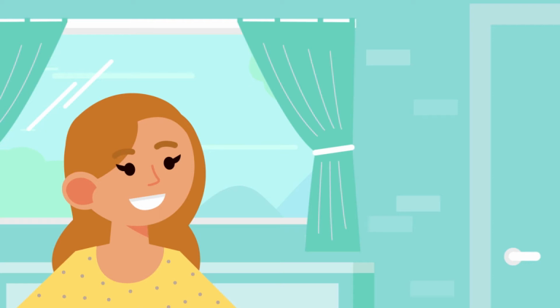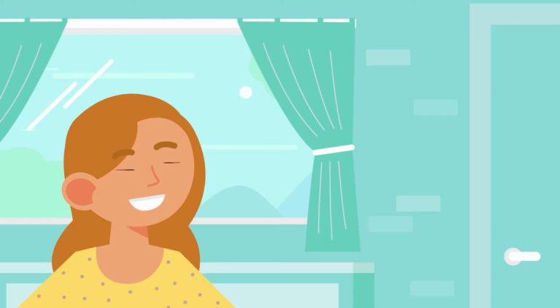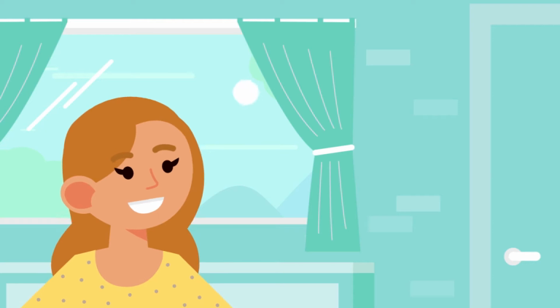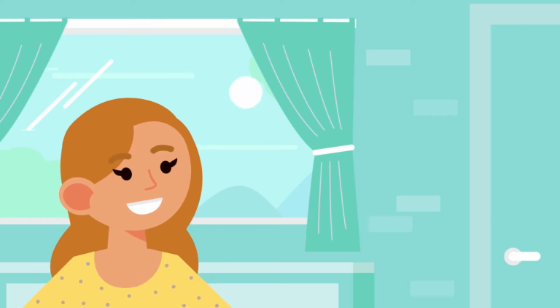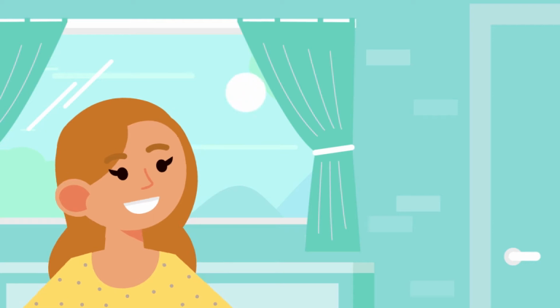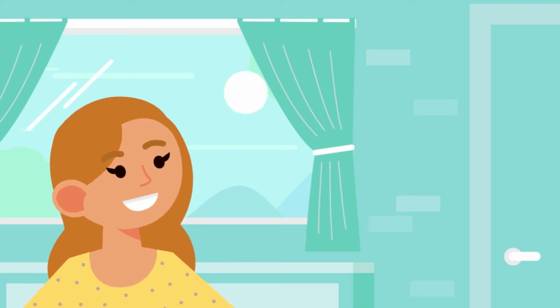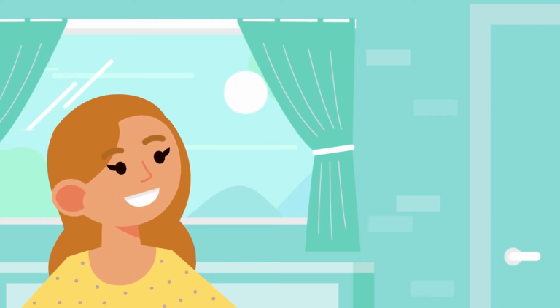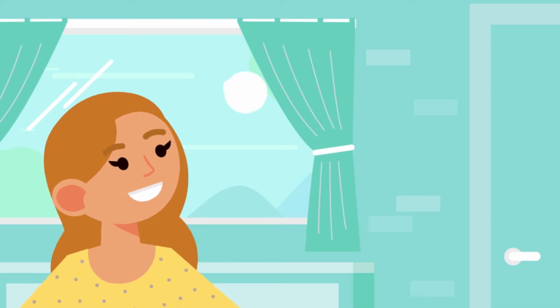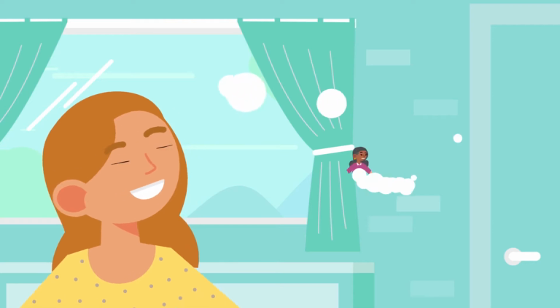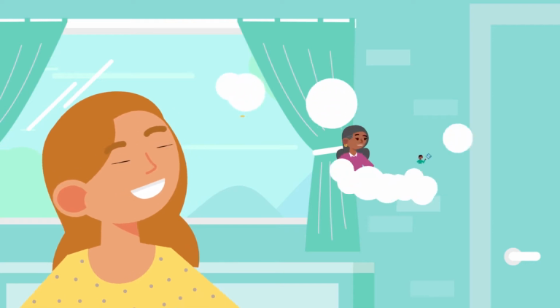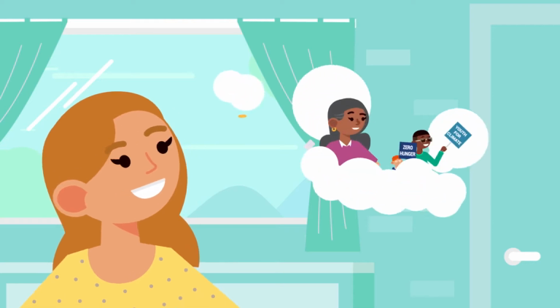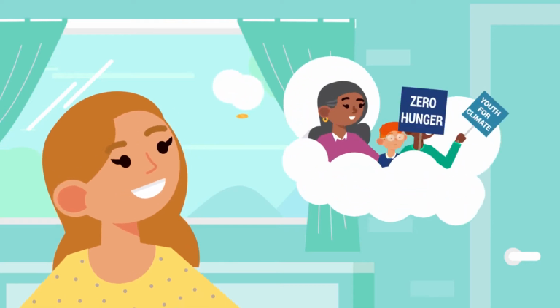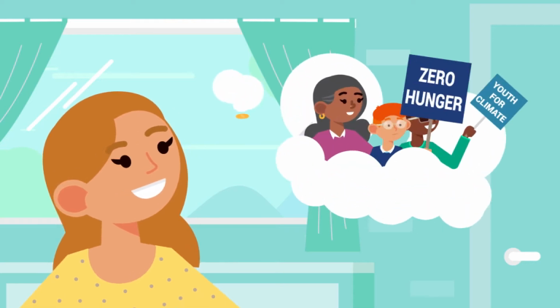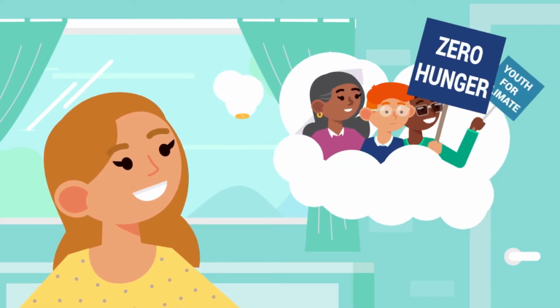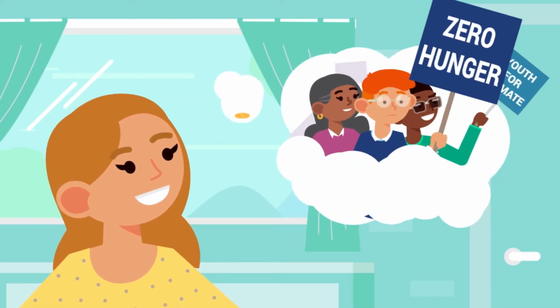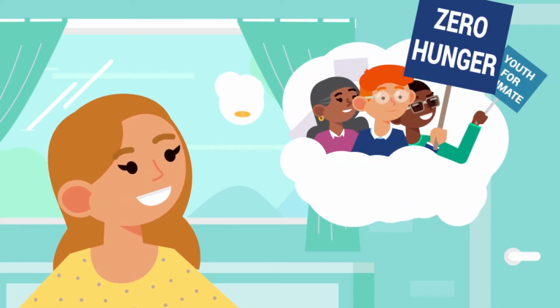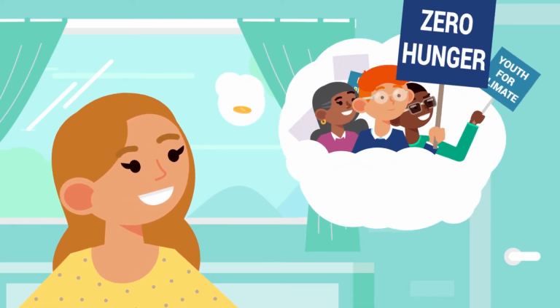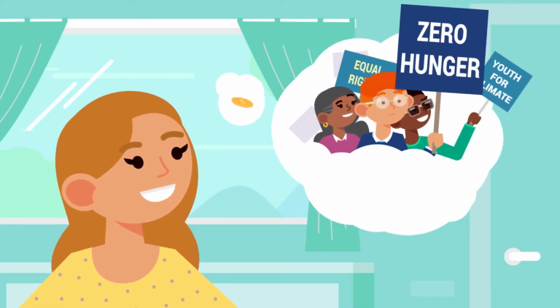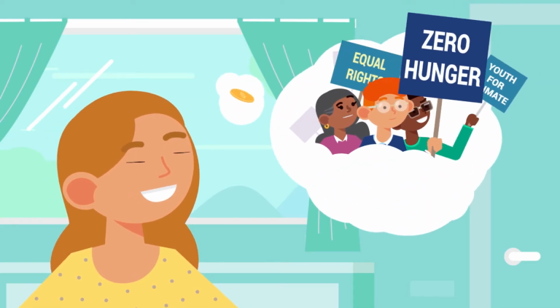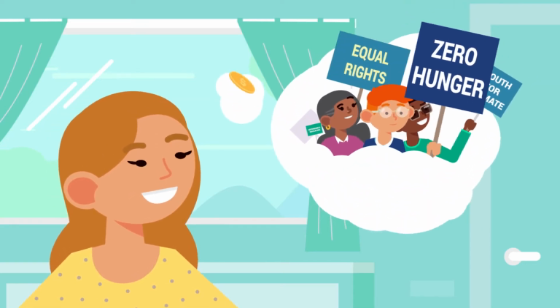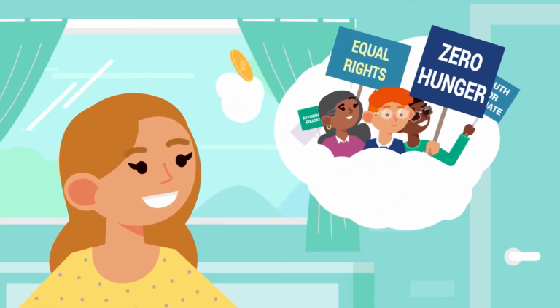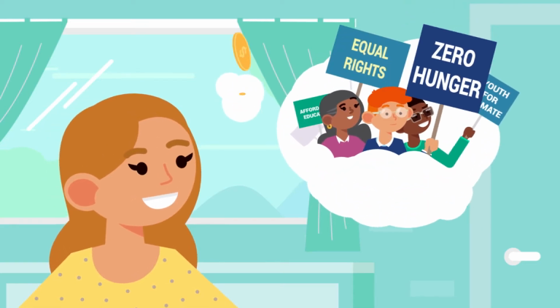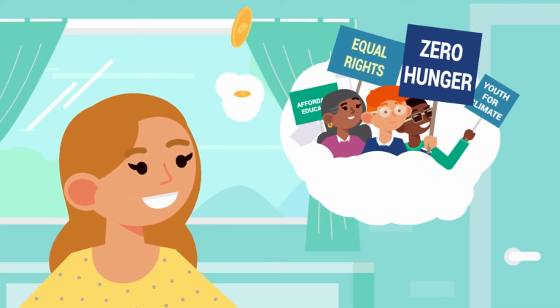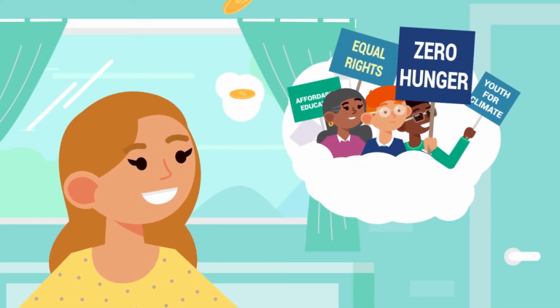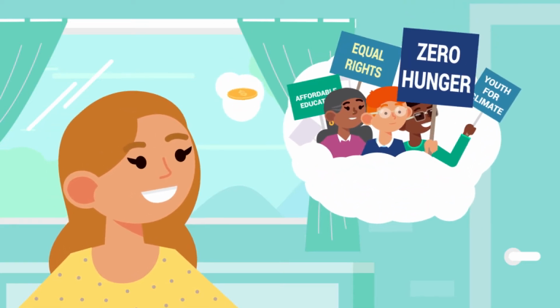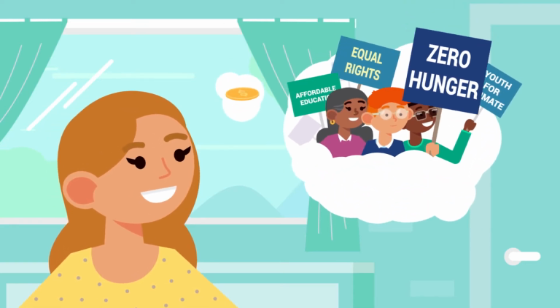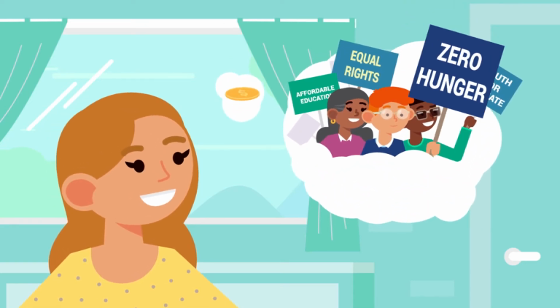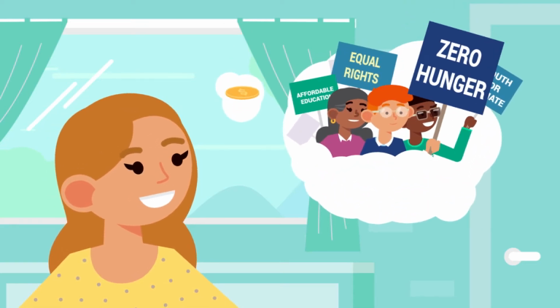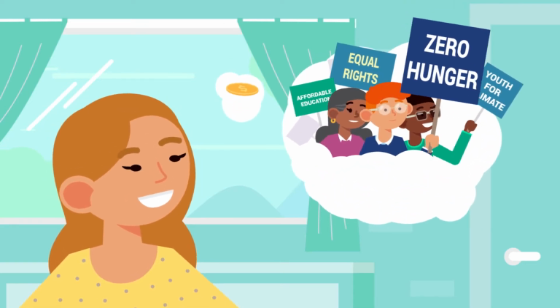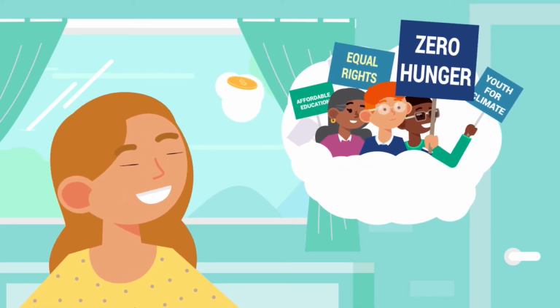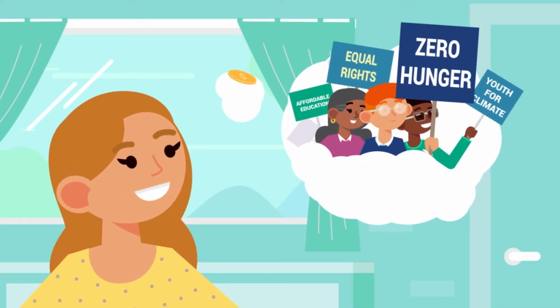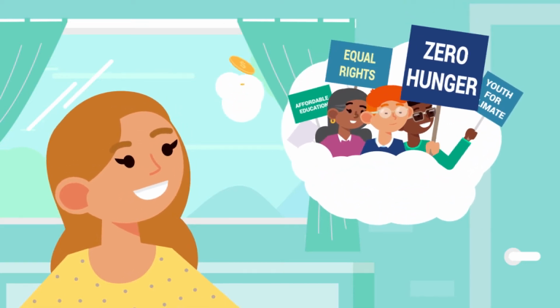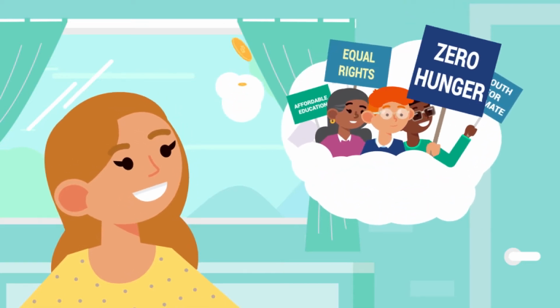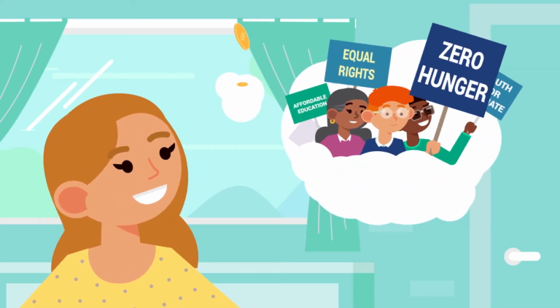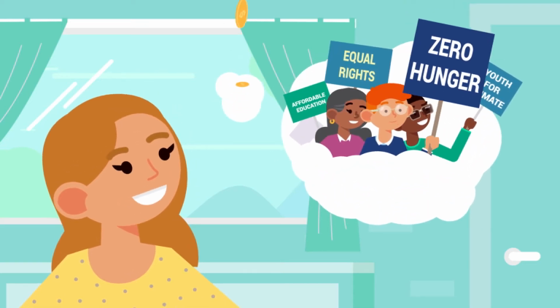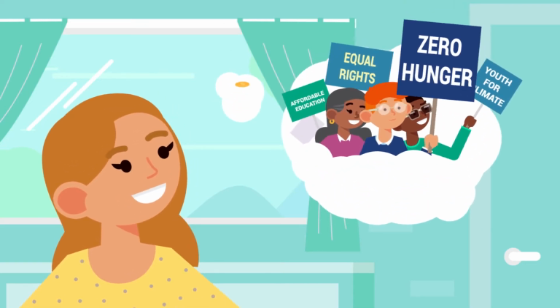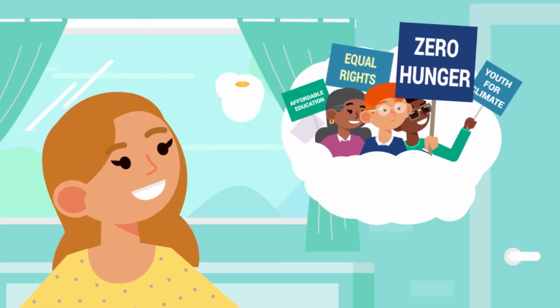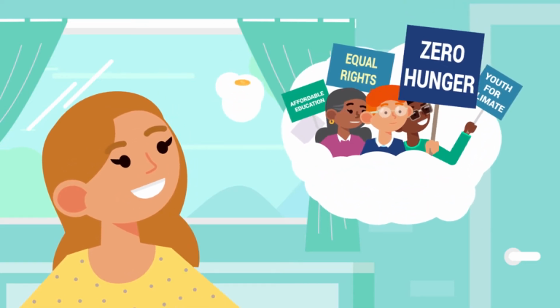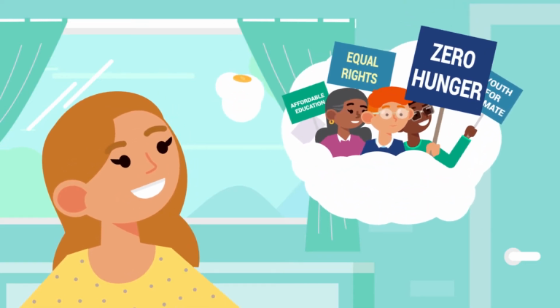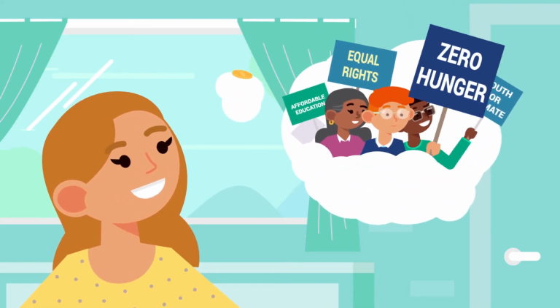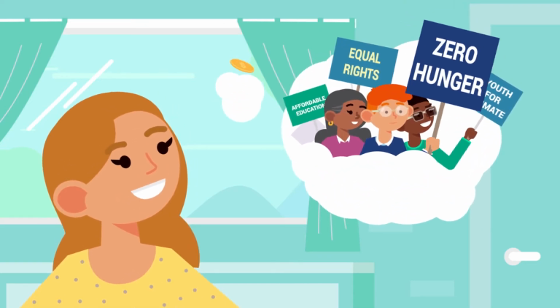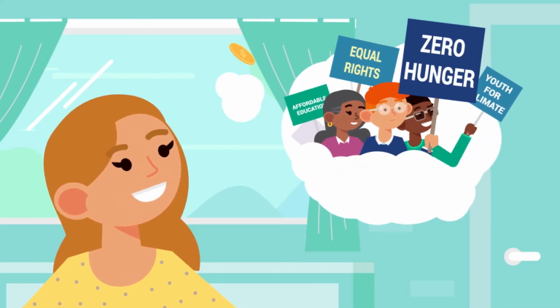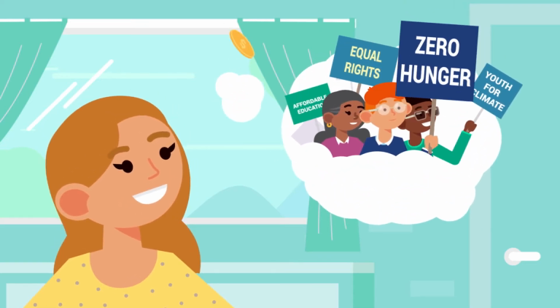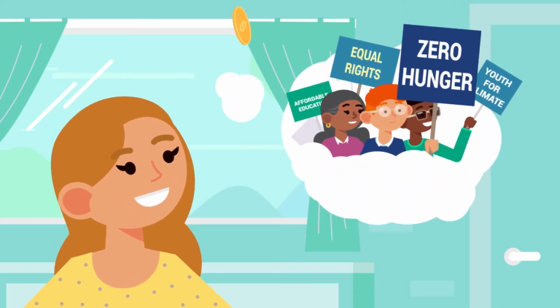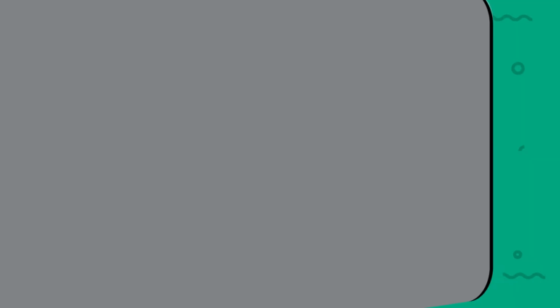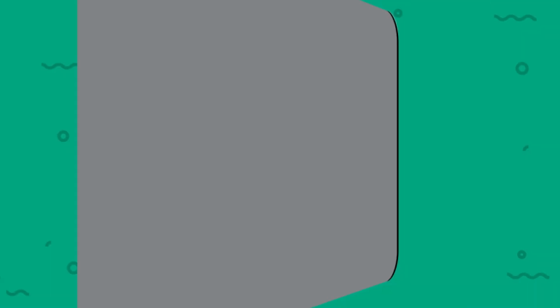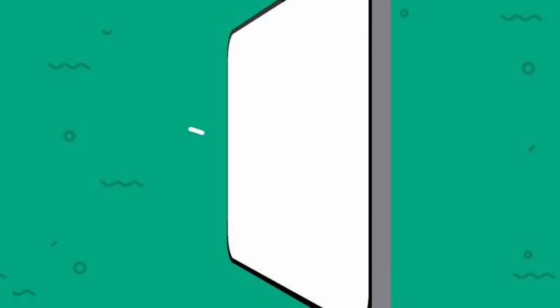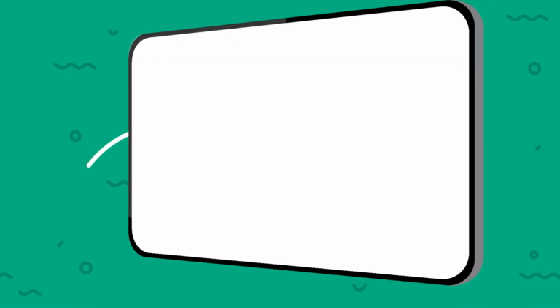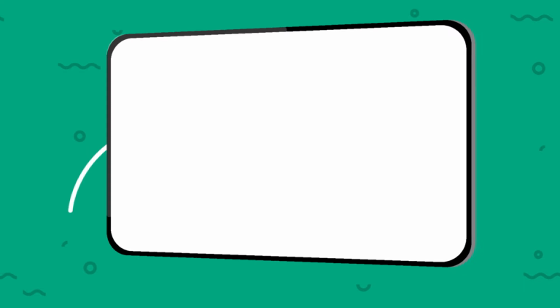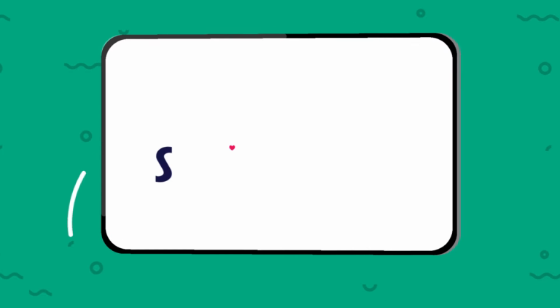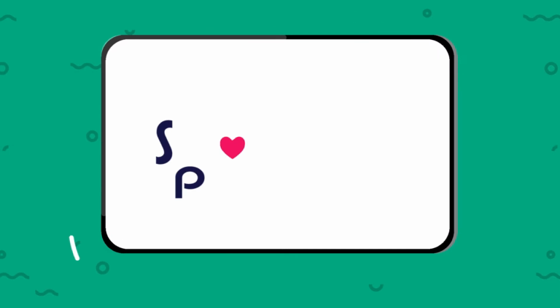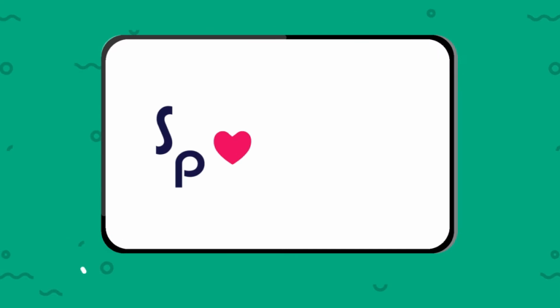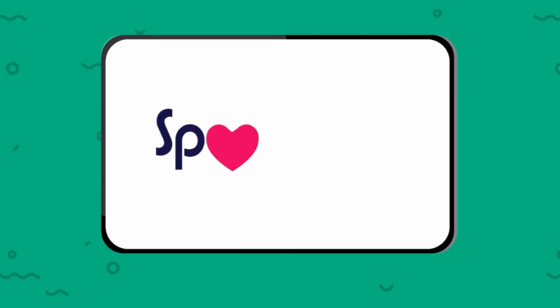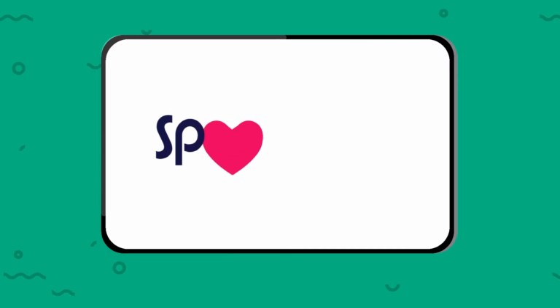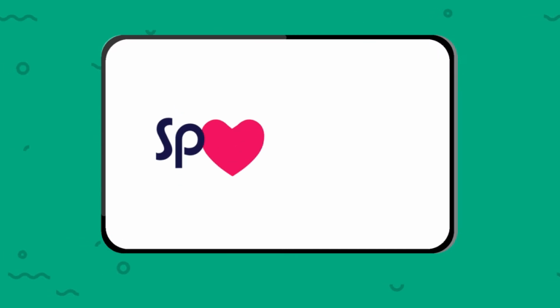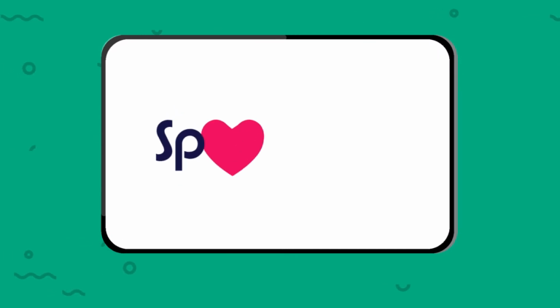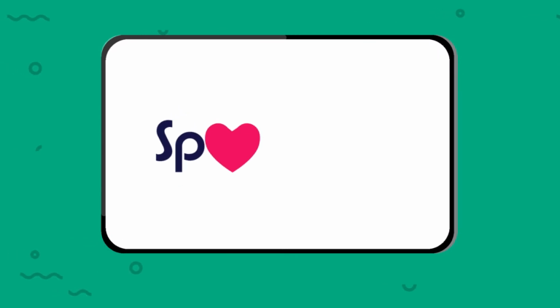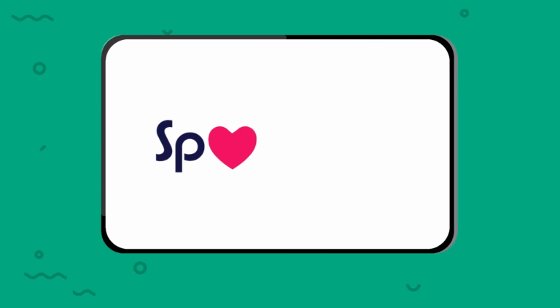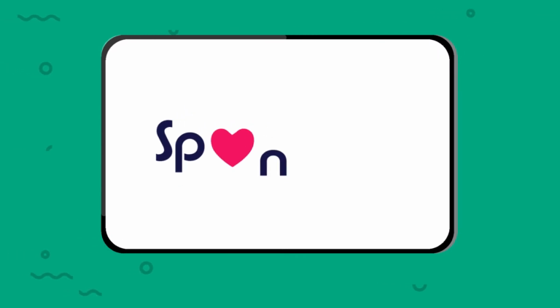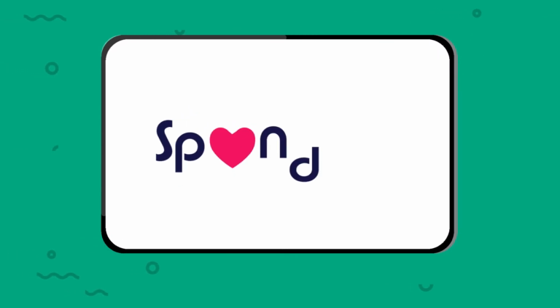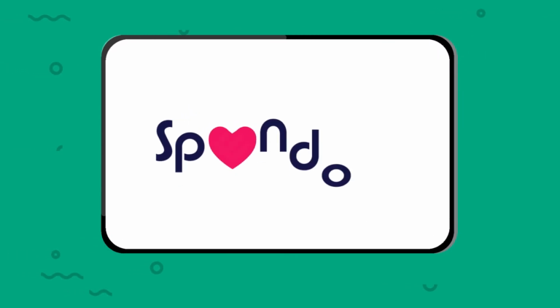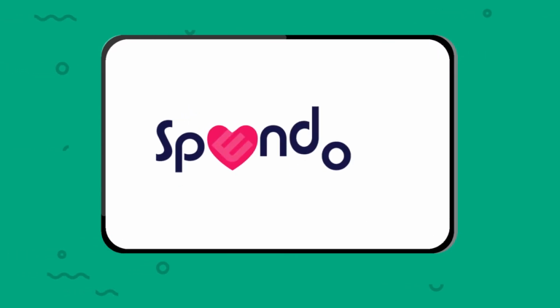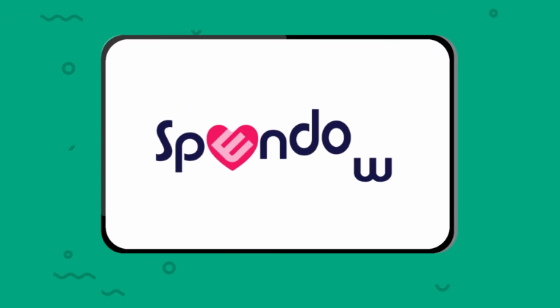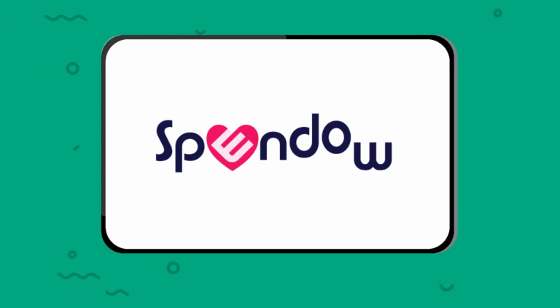What if supporting causes you care about was quick, easy, and free? With the SpendOut Giving Loop, it is!